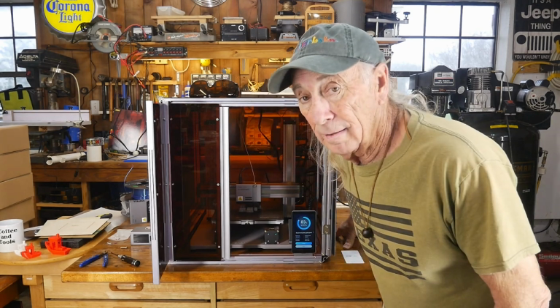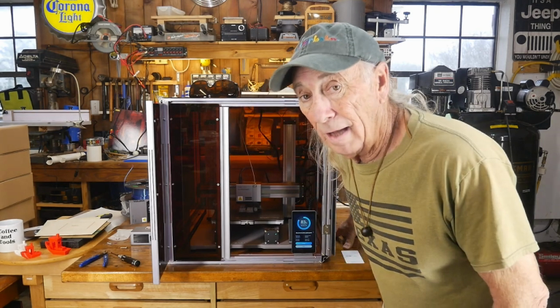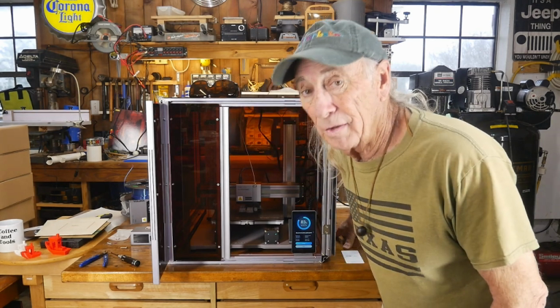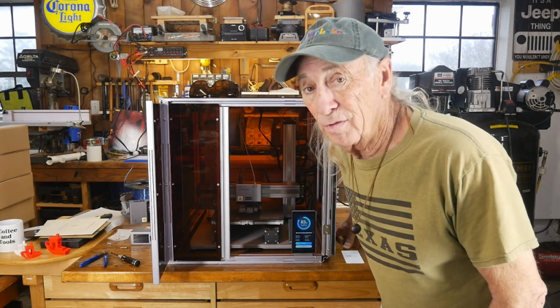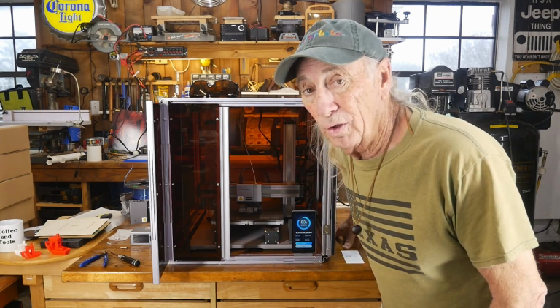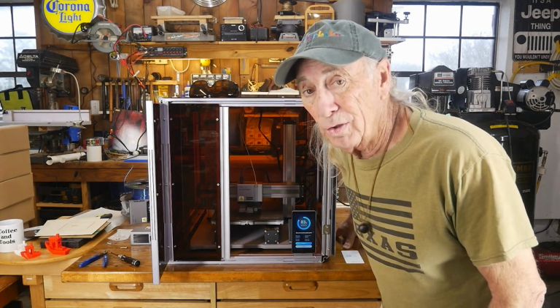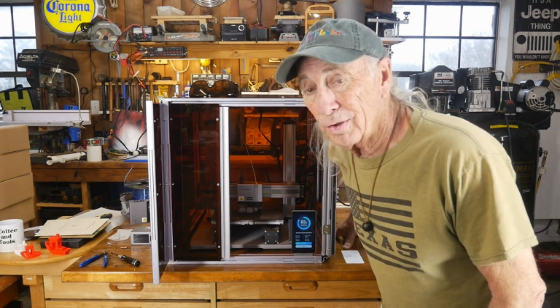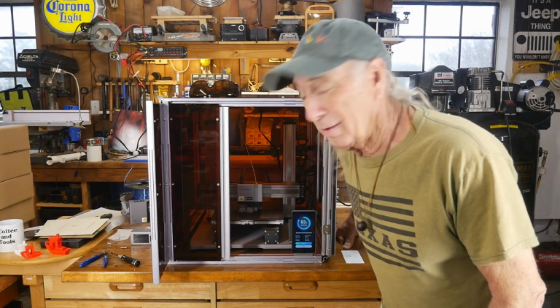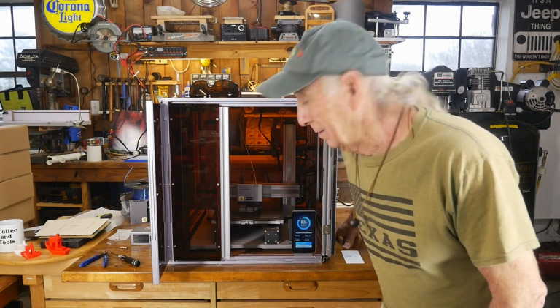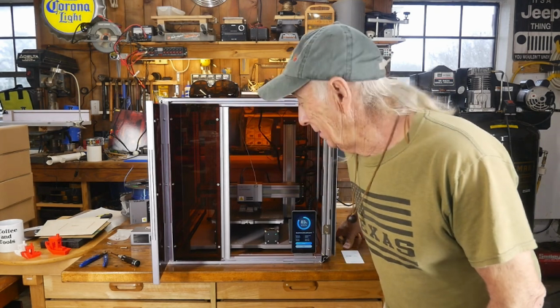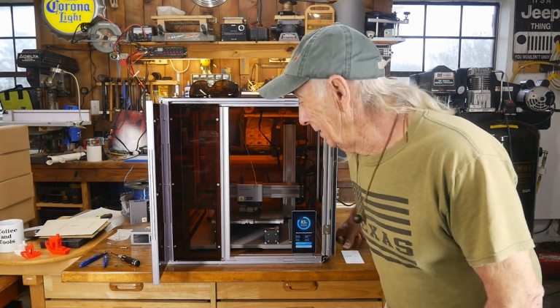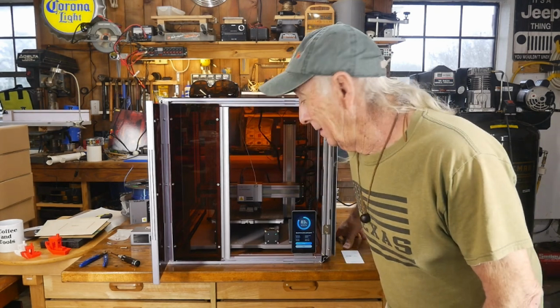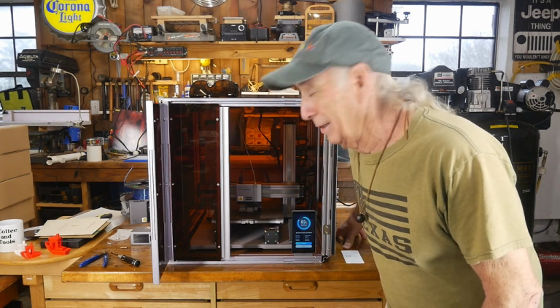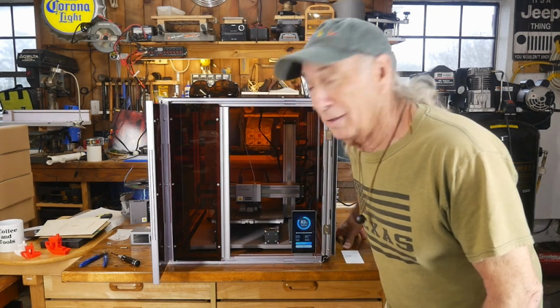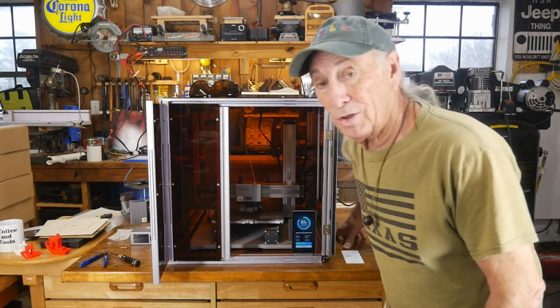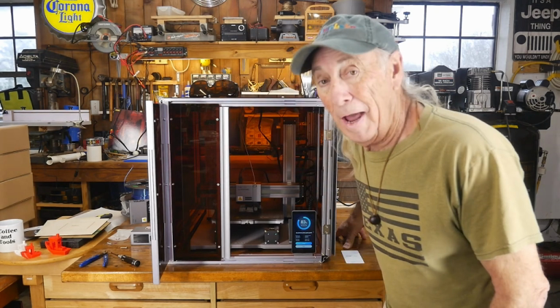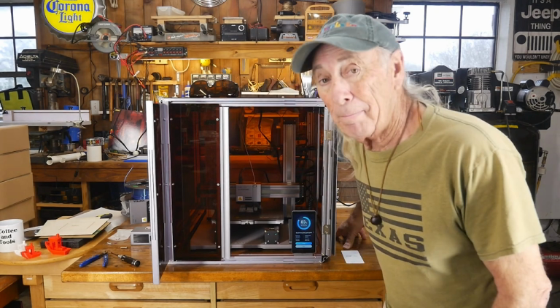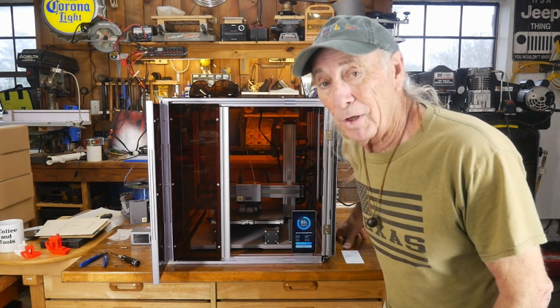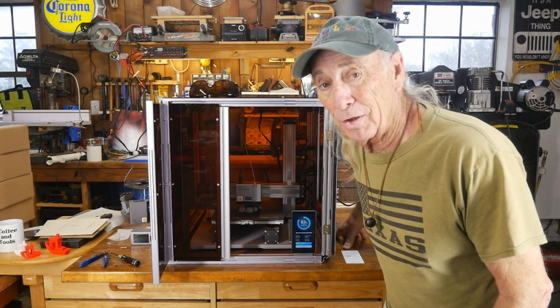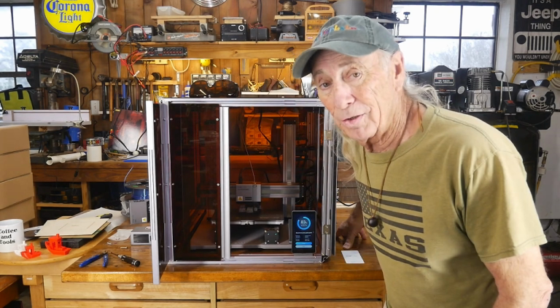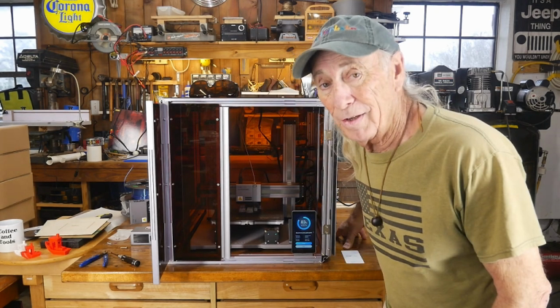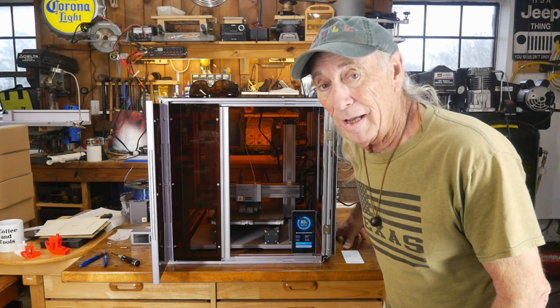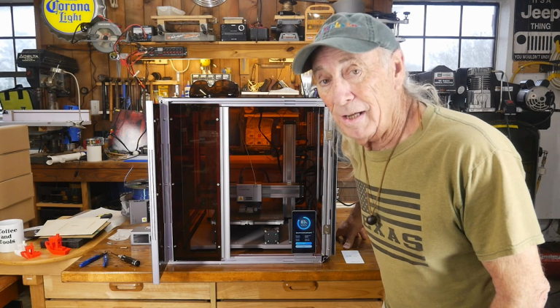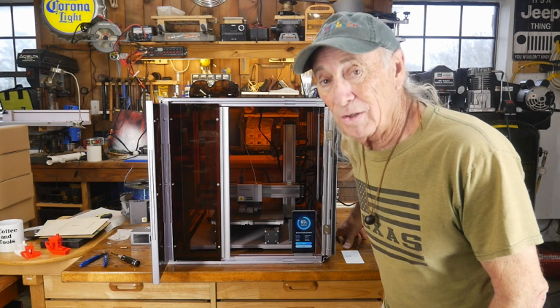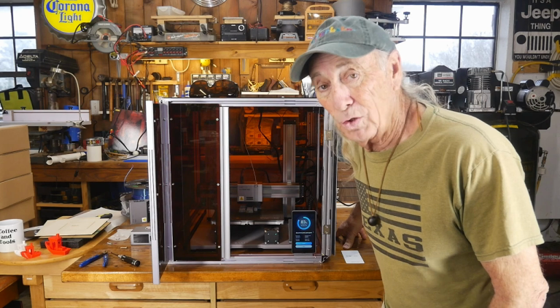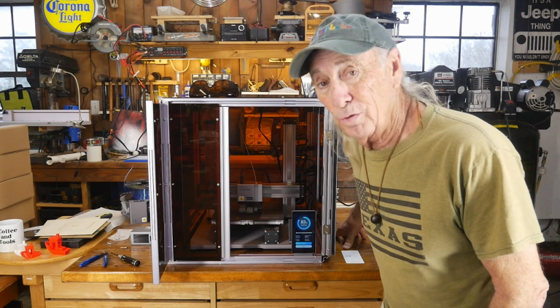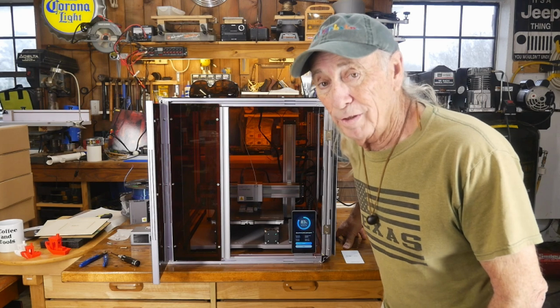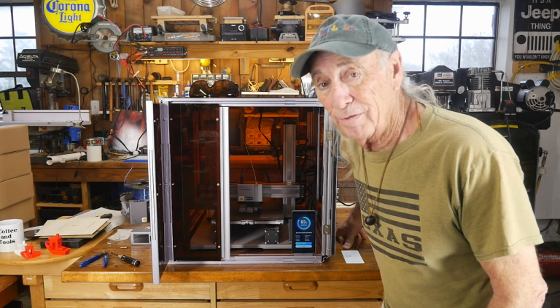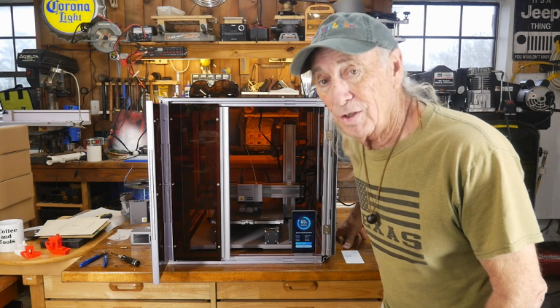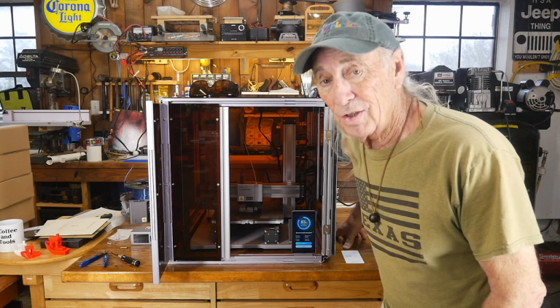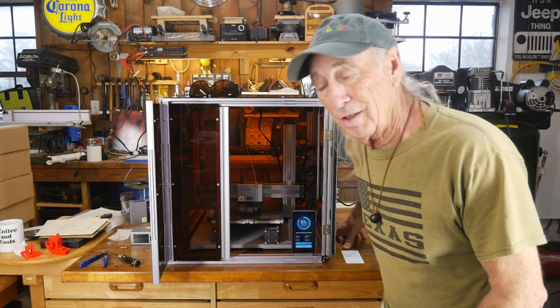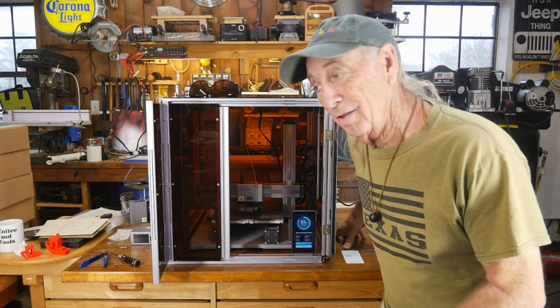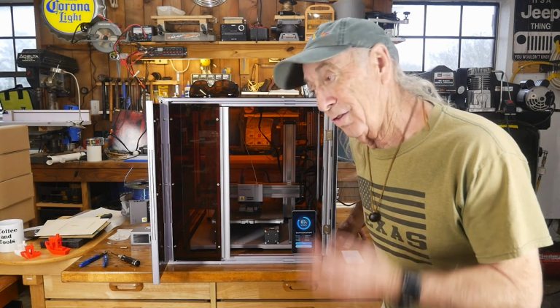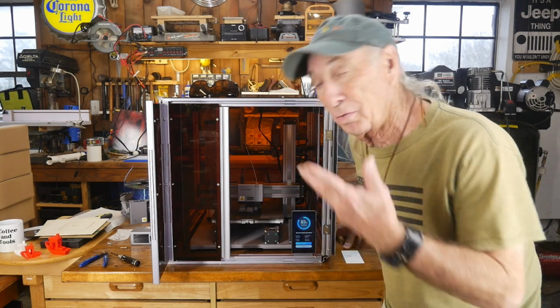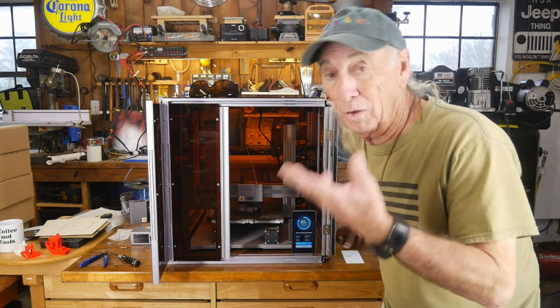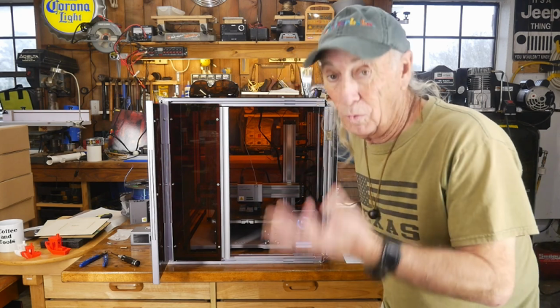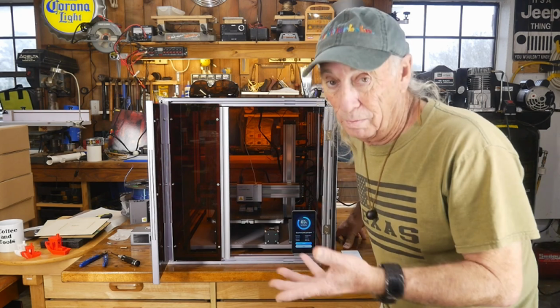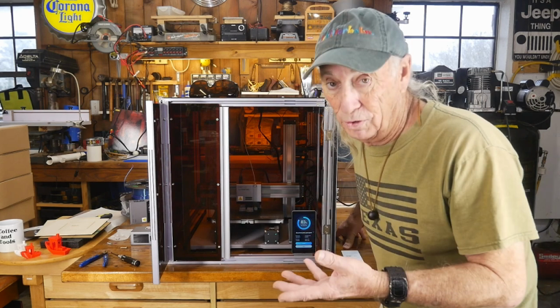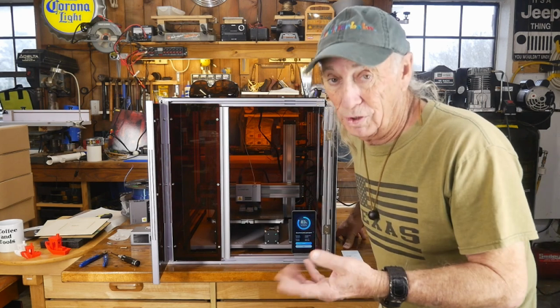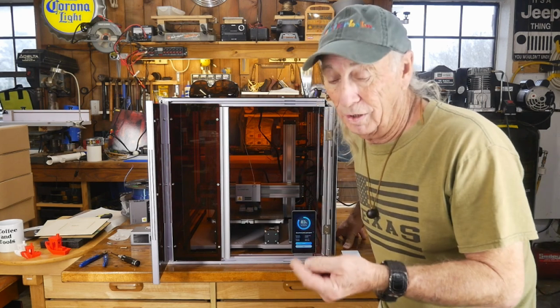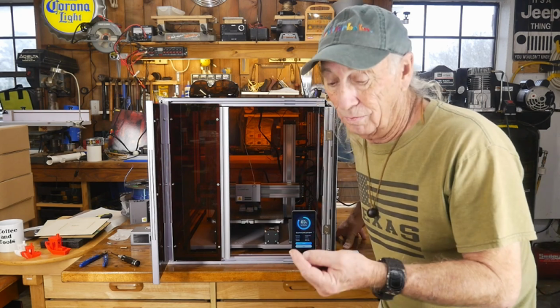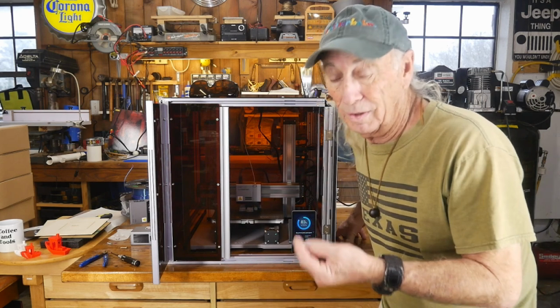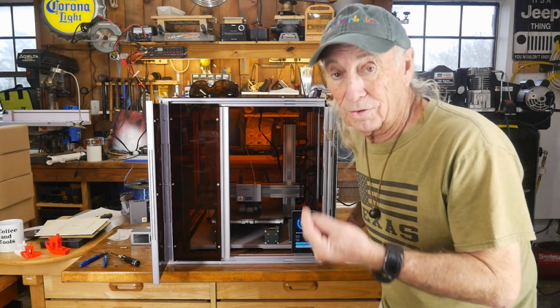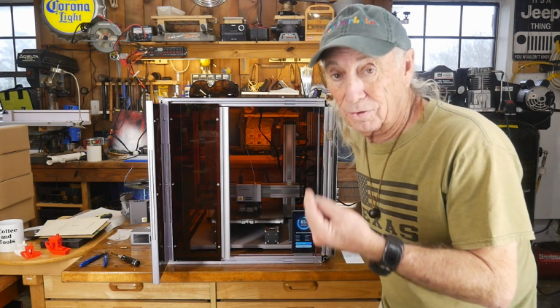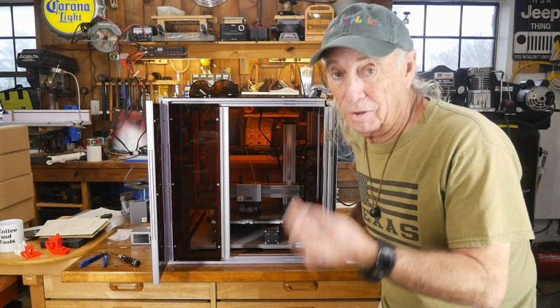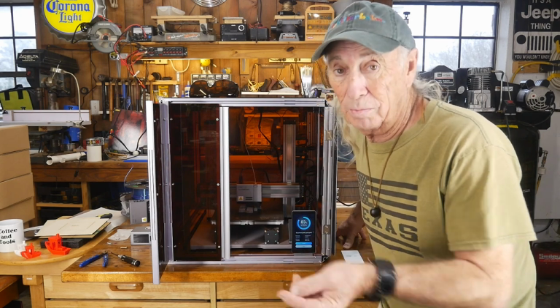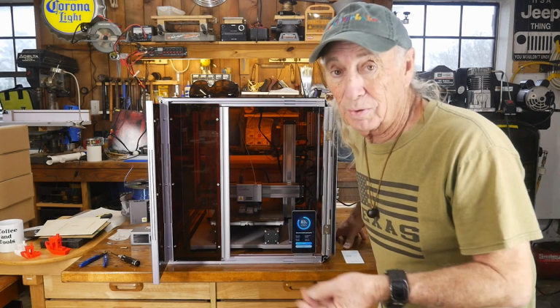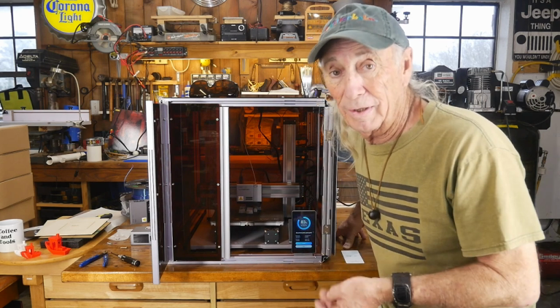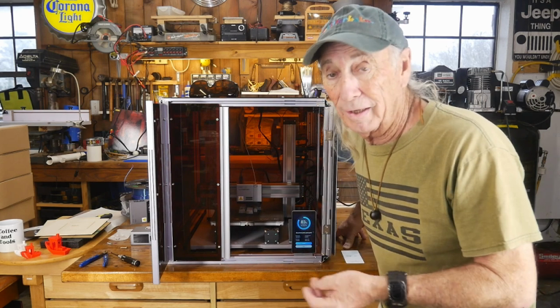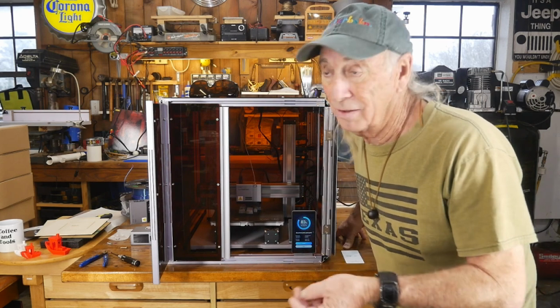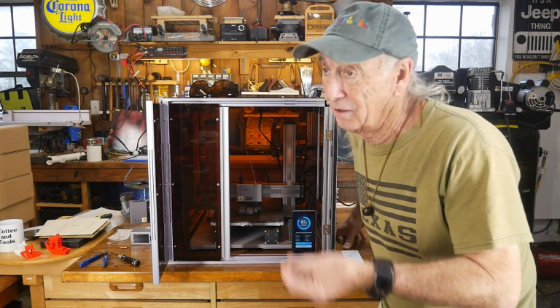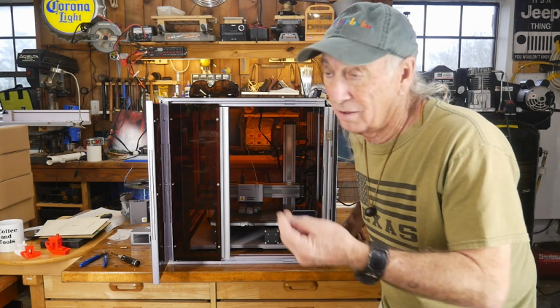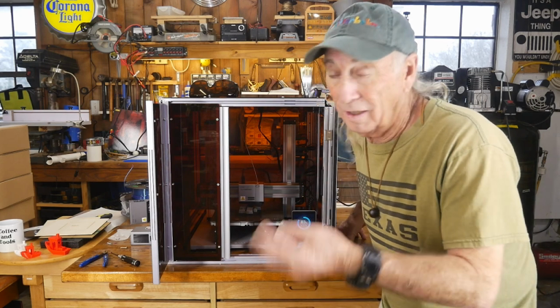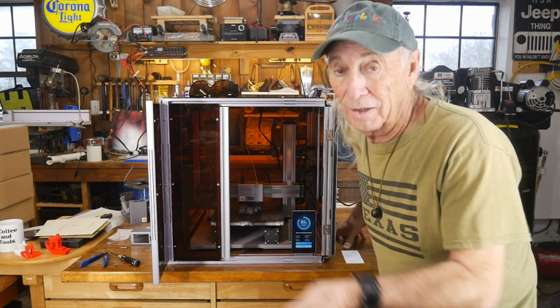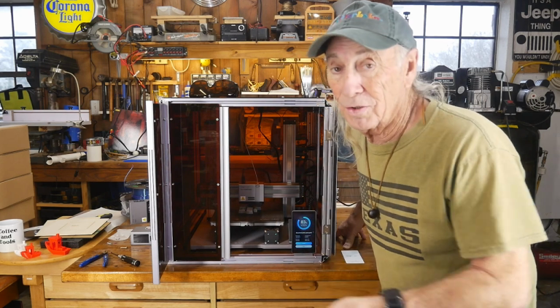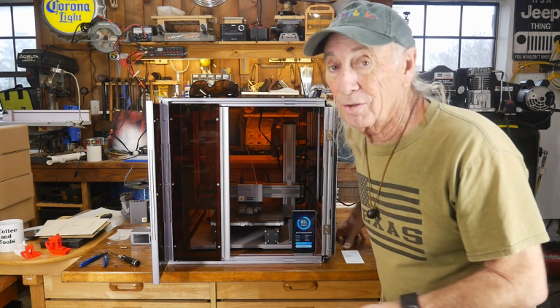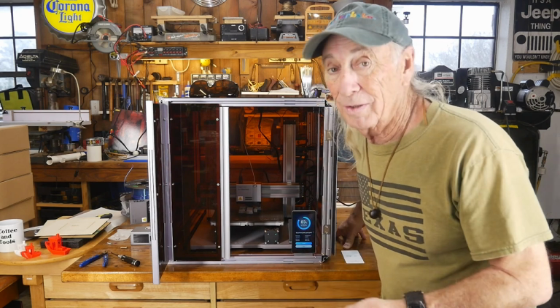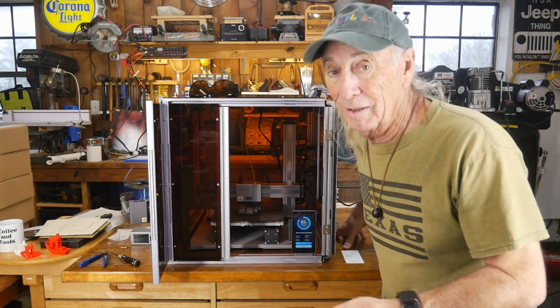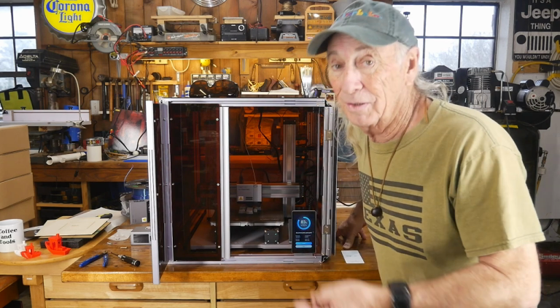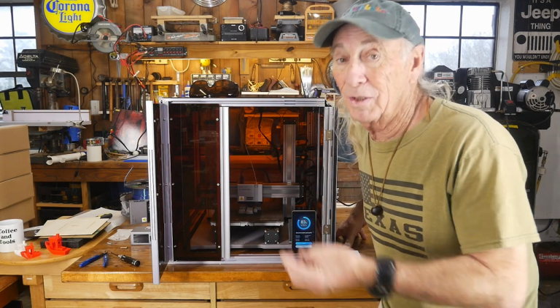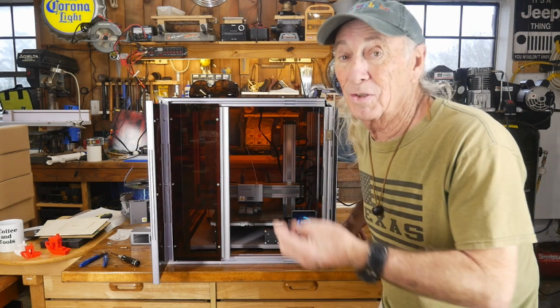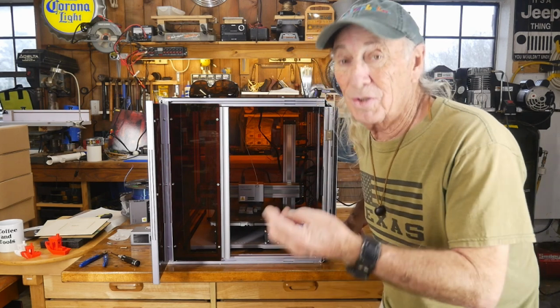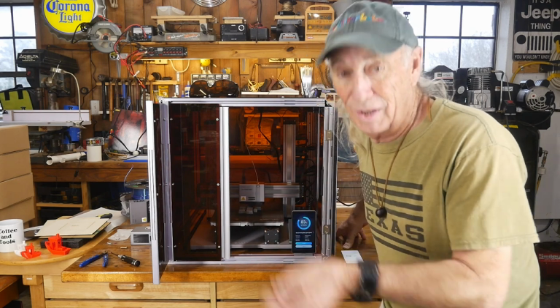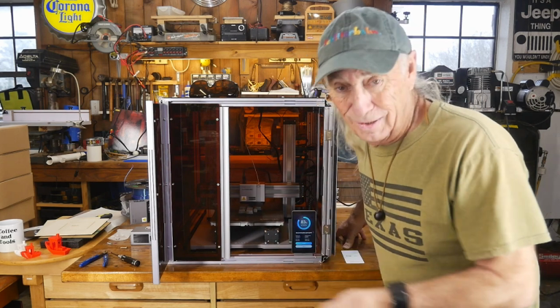Howdy folks. The Snapmaker A250T is the 3-in-1 machine — it runs 3D printing, it does laser, and it does CNC.